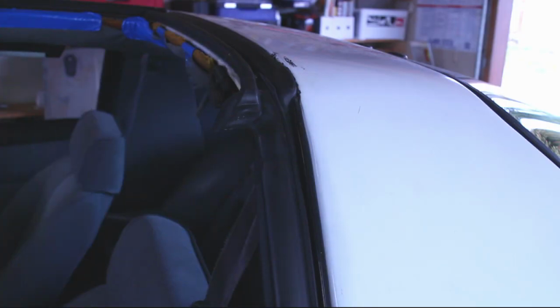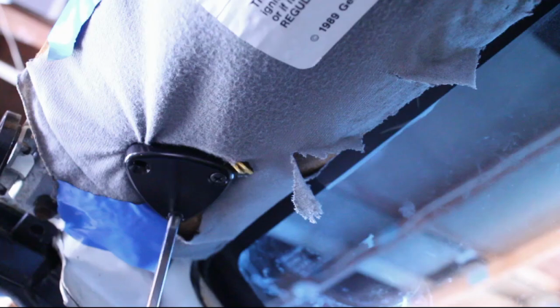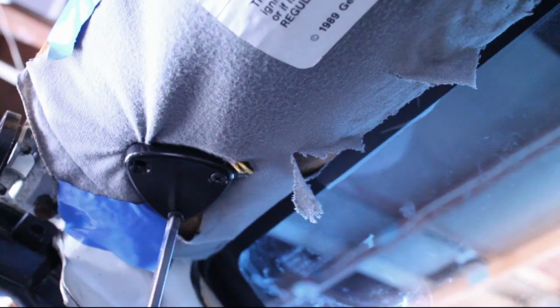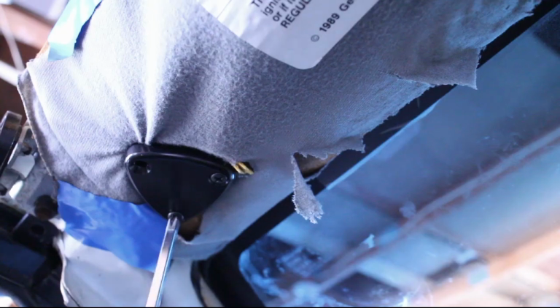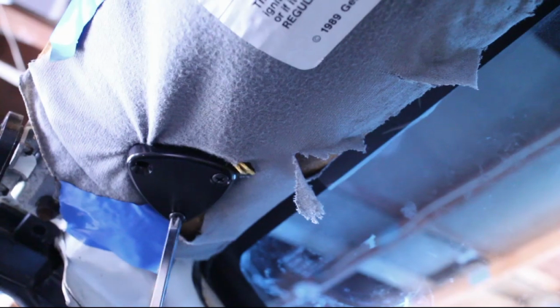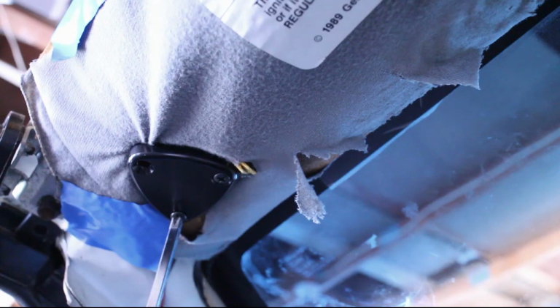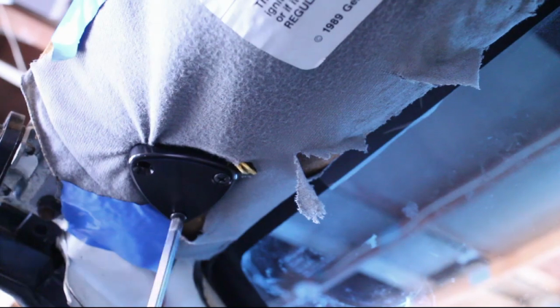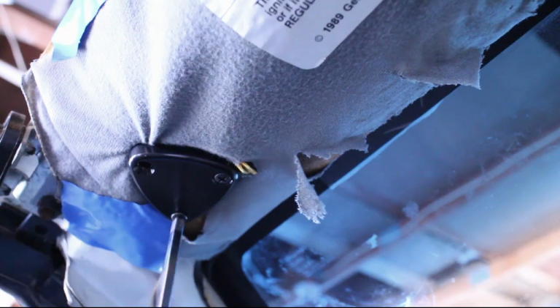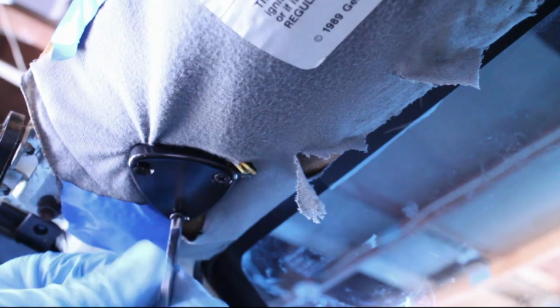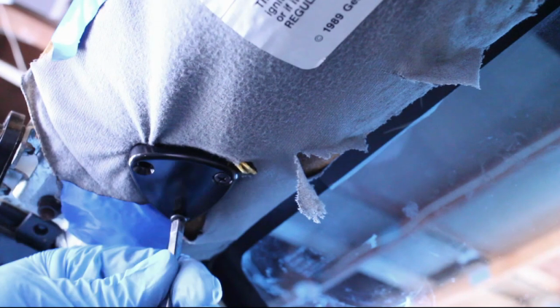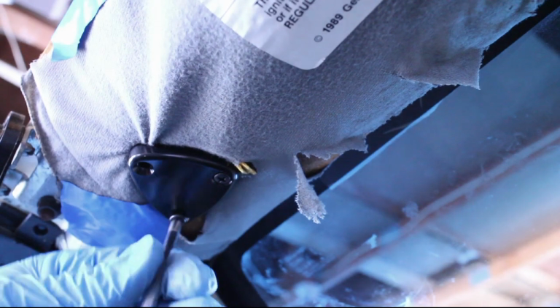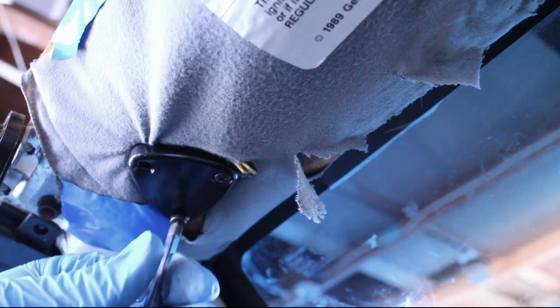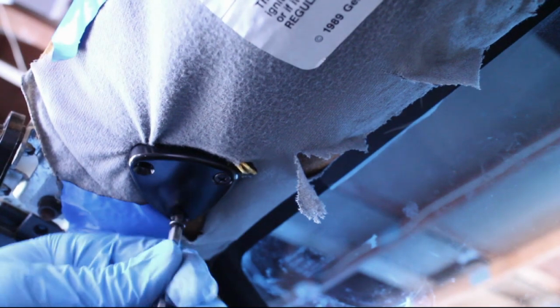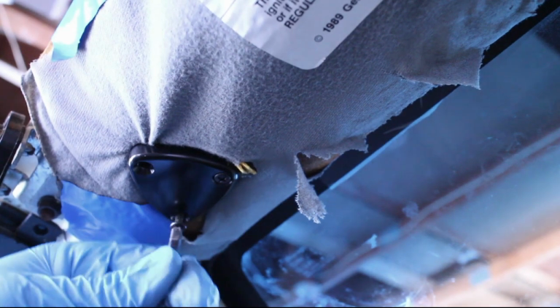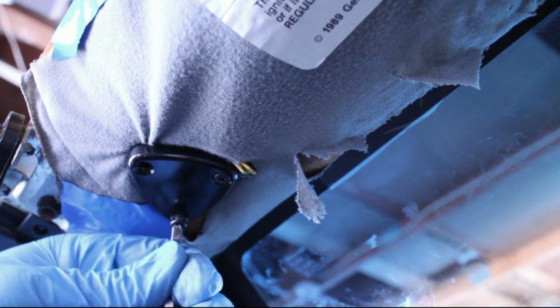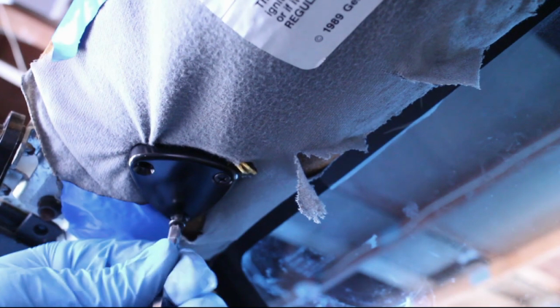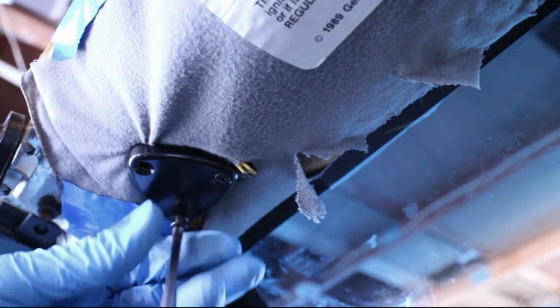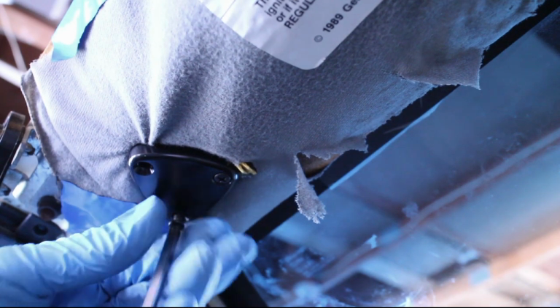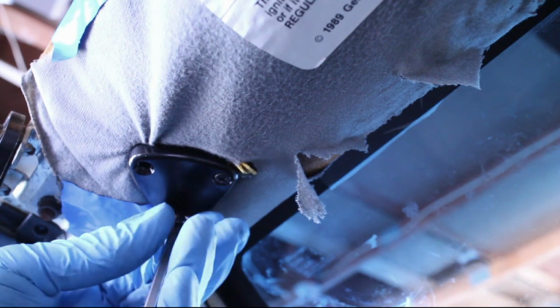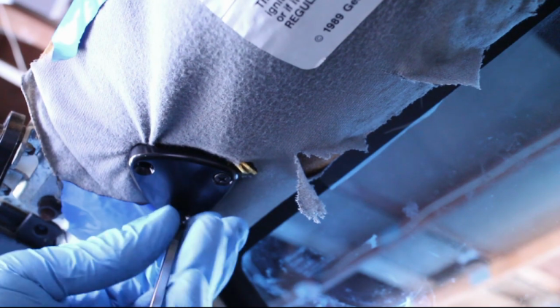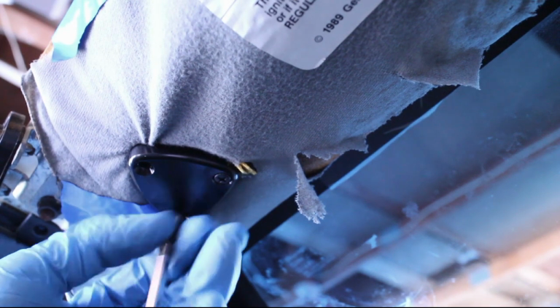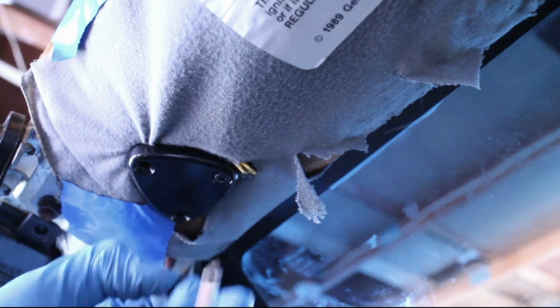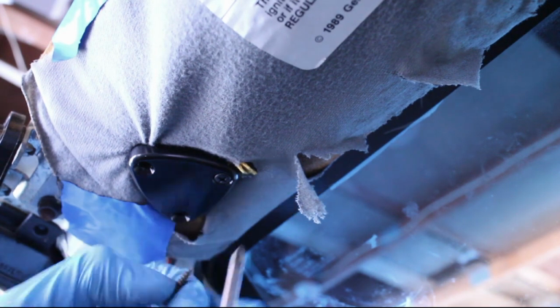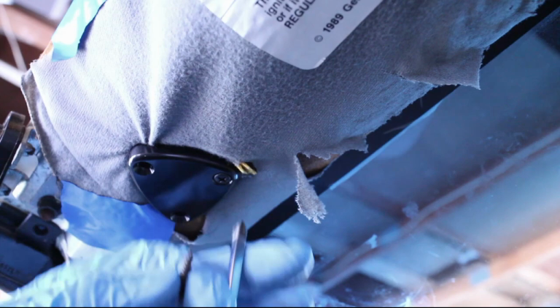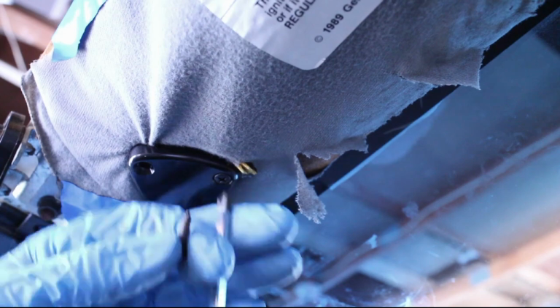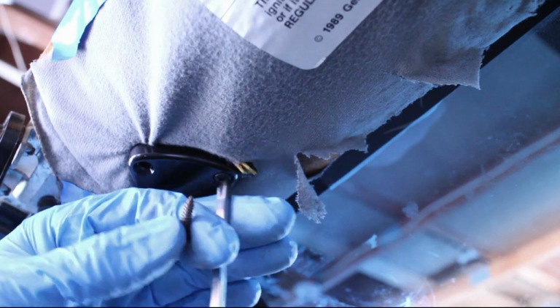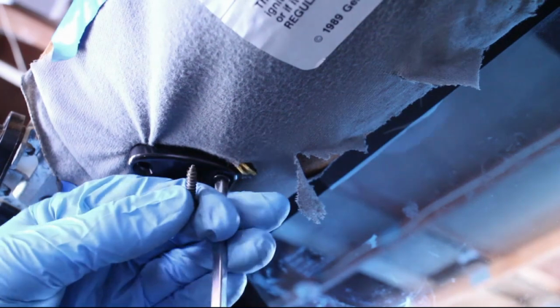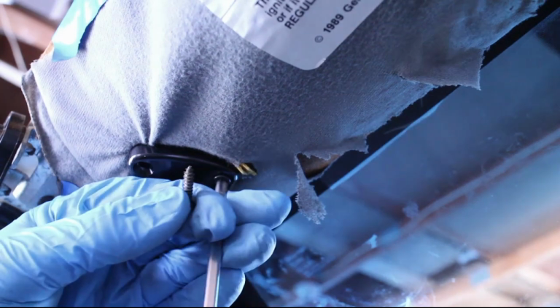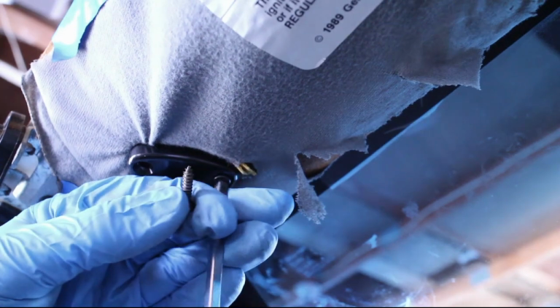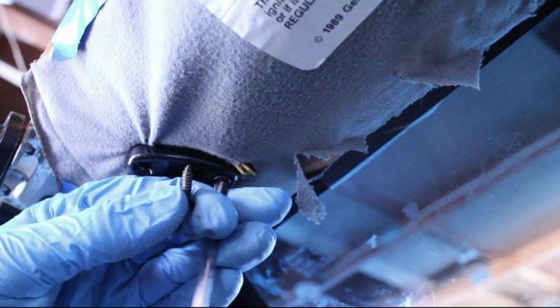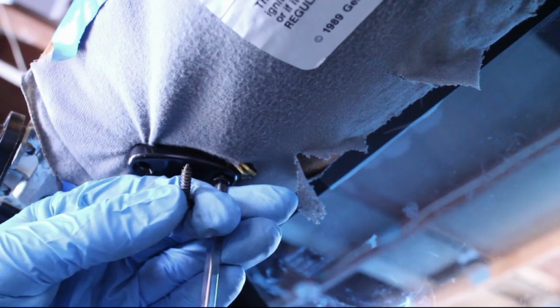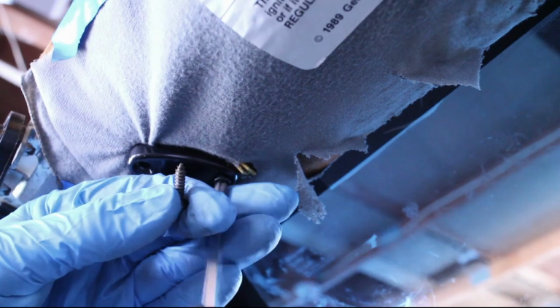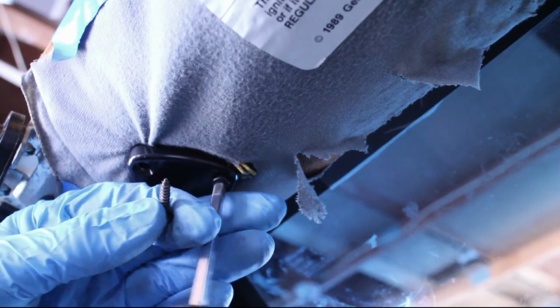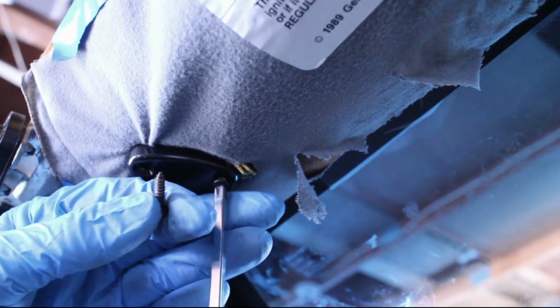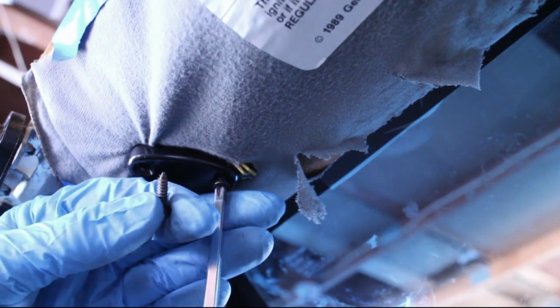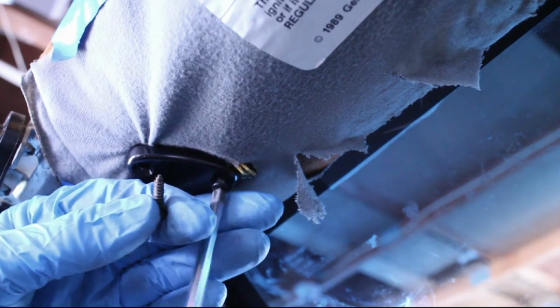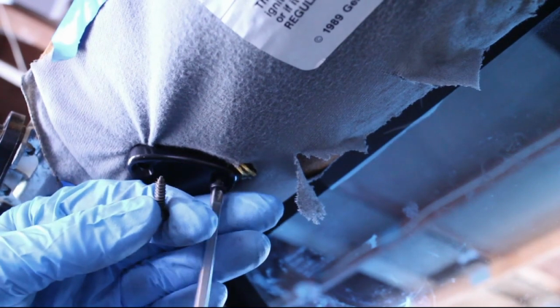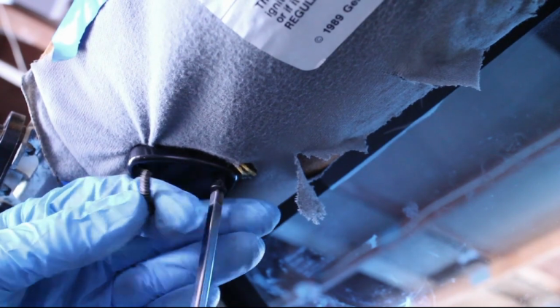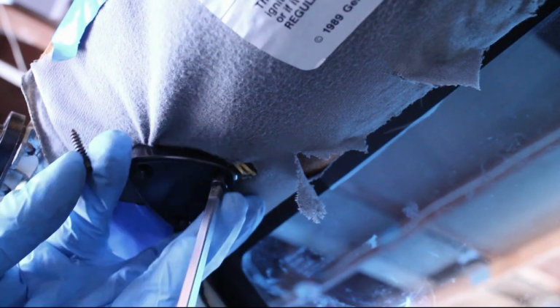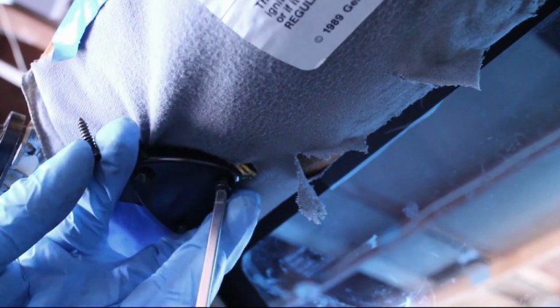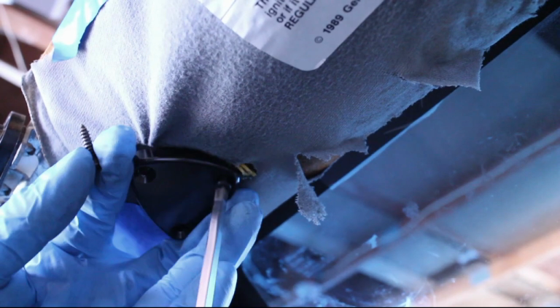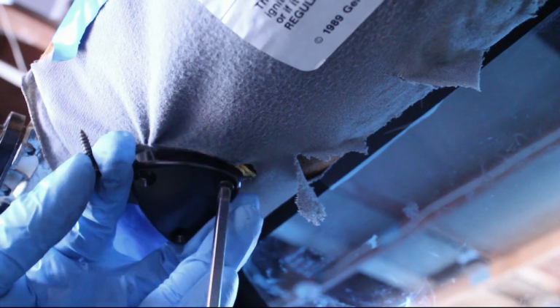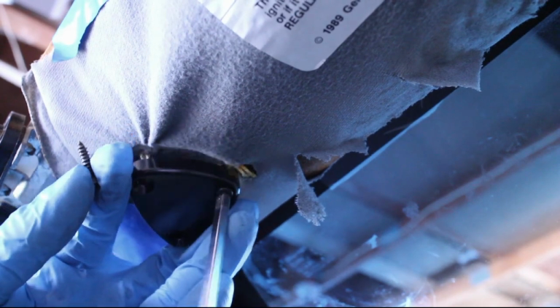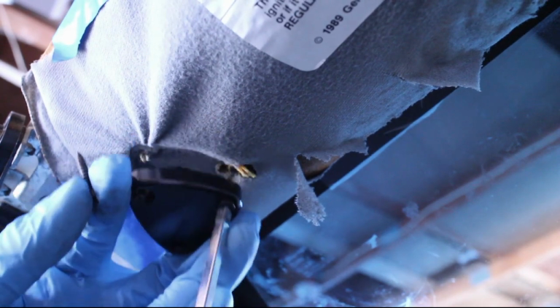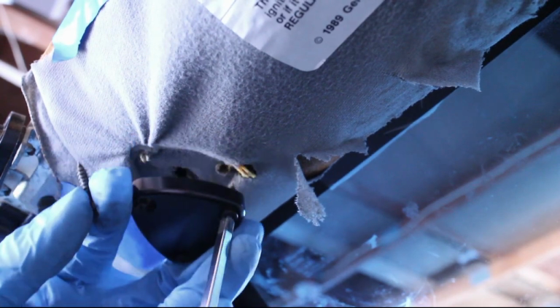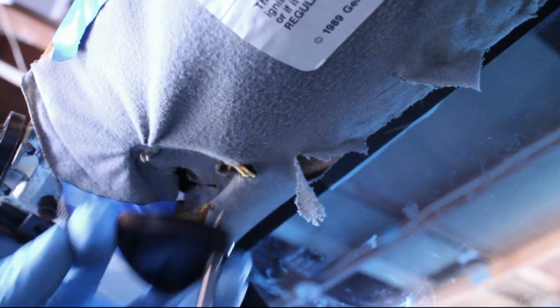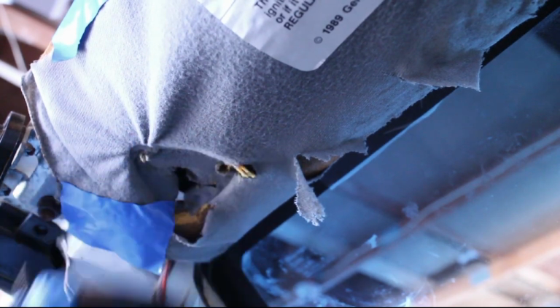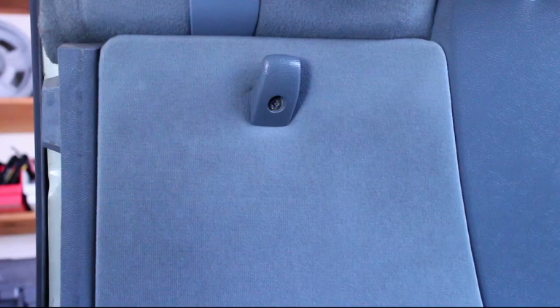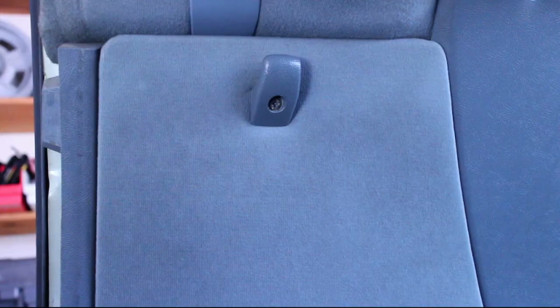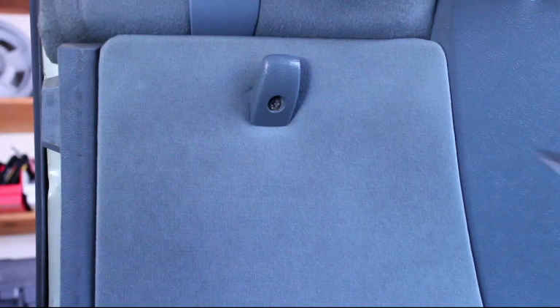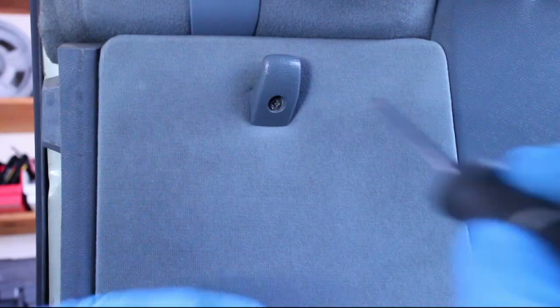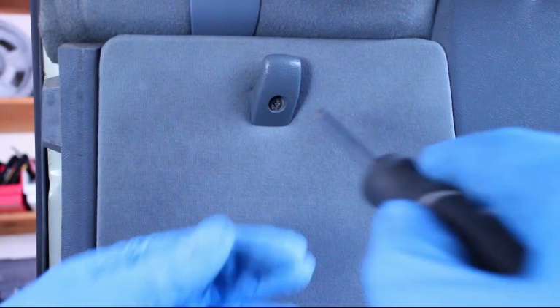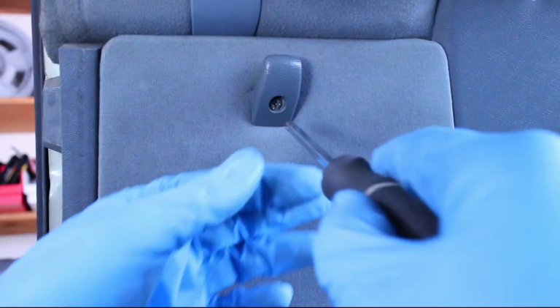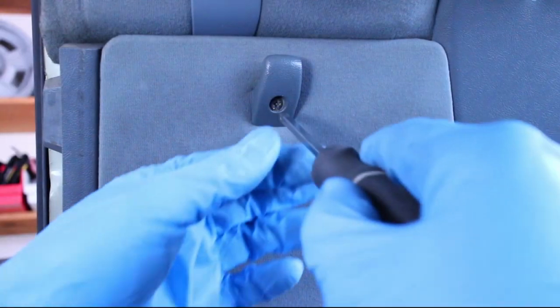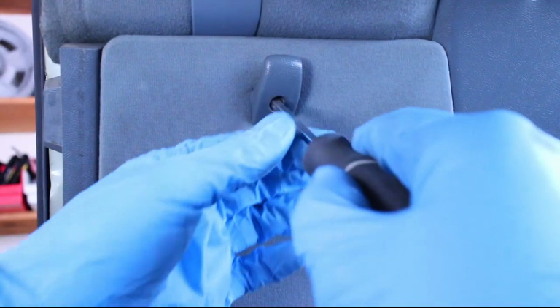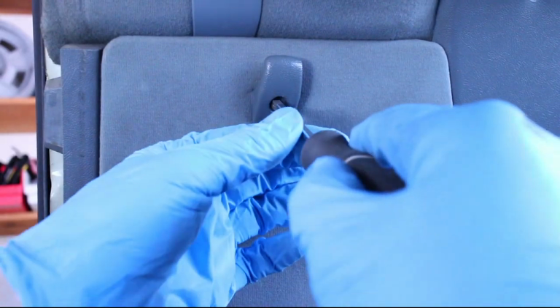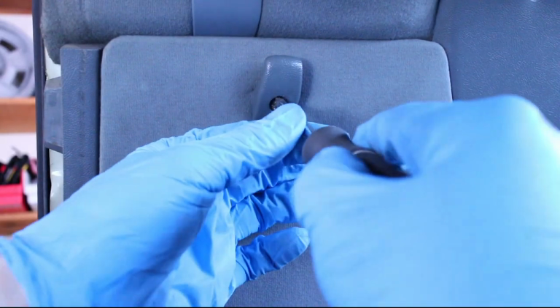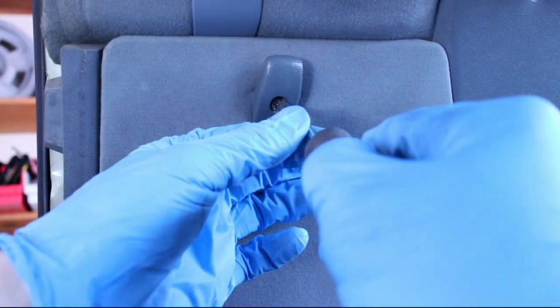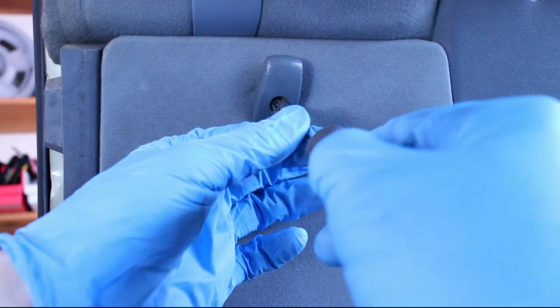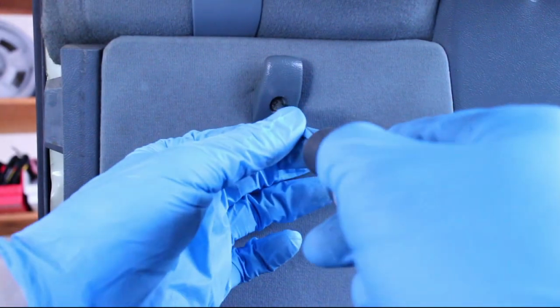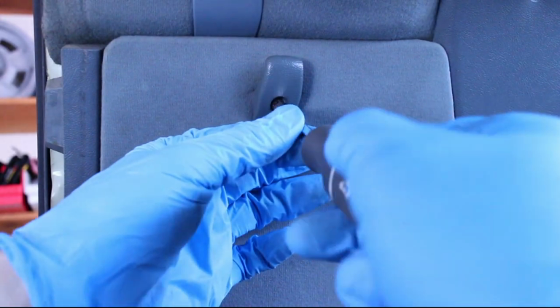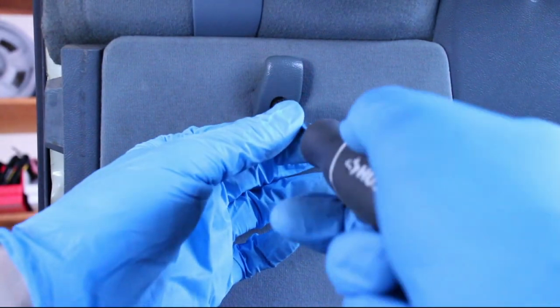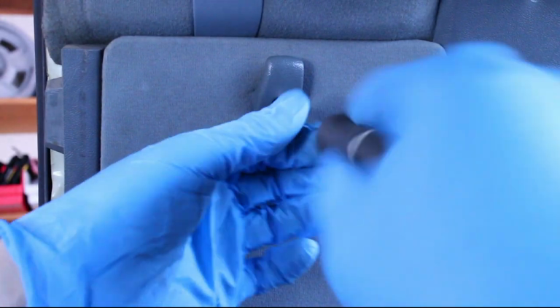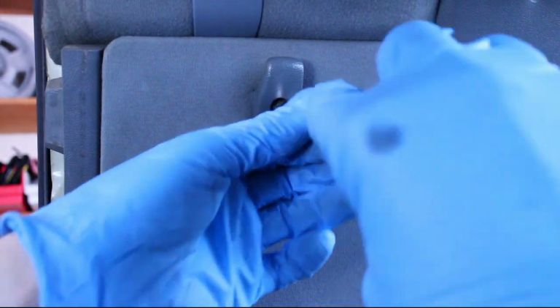Unscrew the sun visors, or in my case the delete plates. Remove the speaker cover.